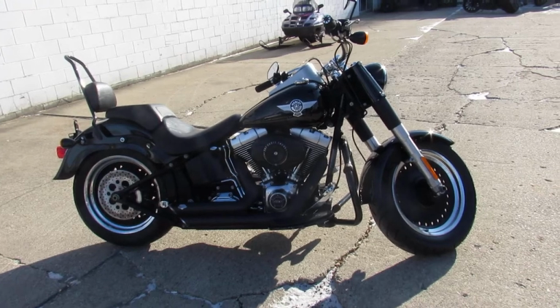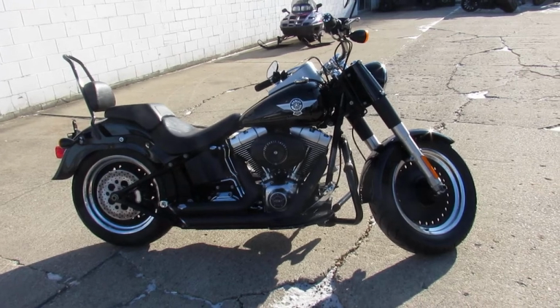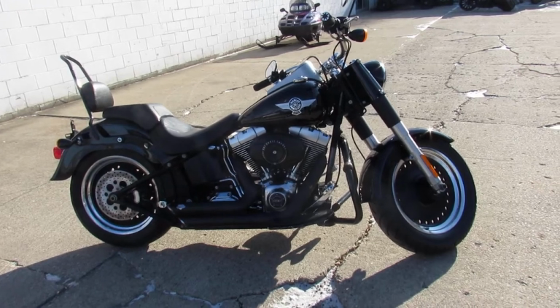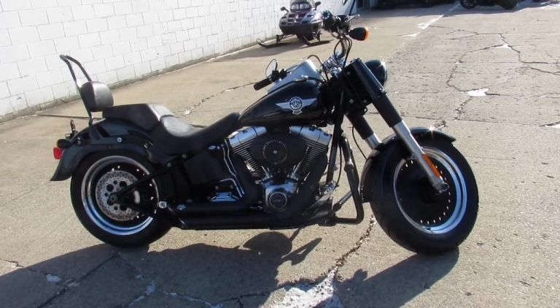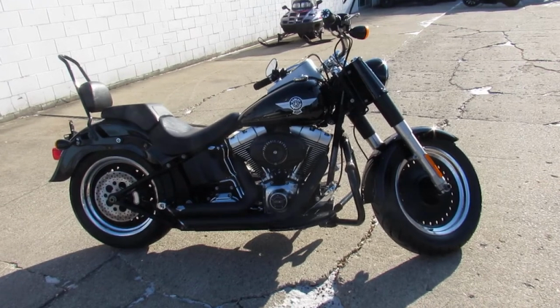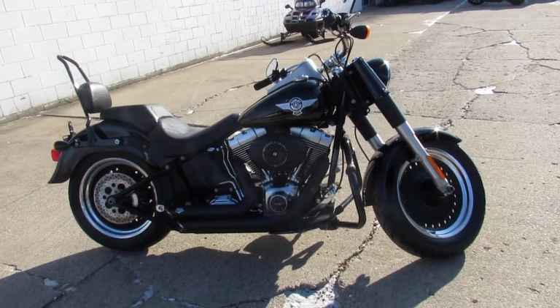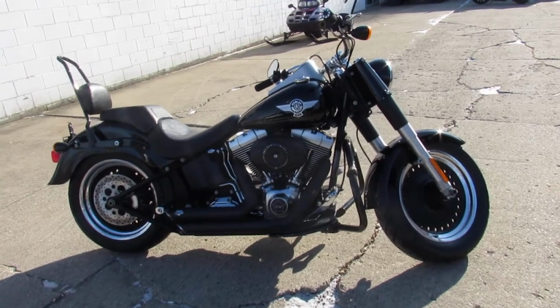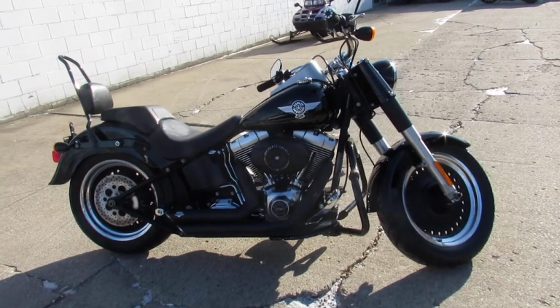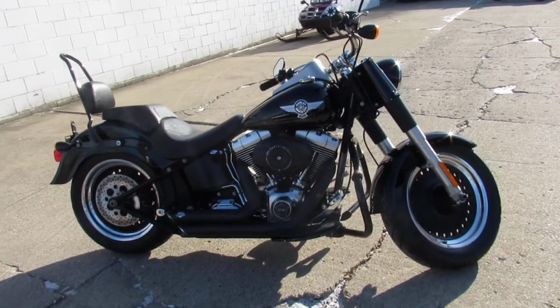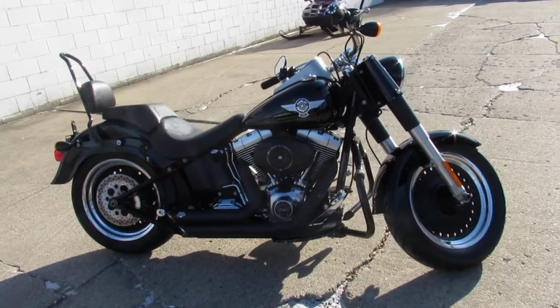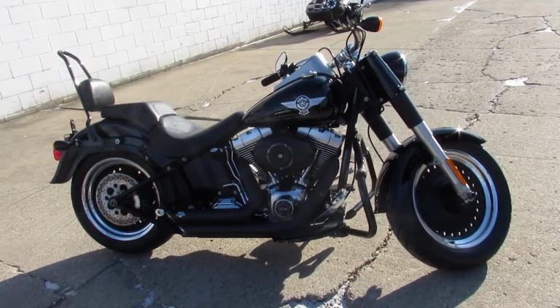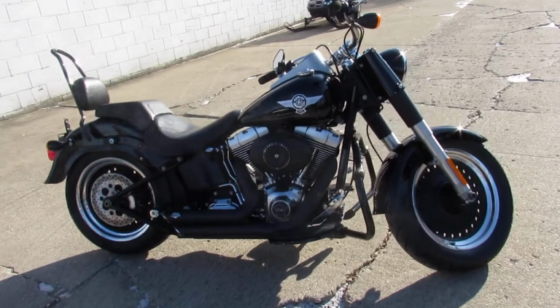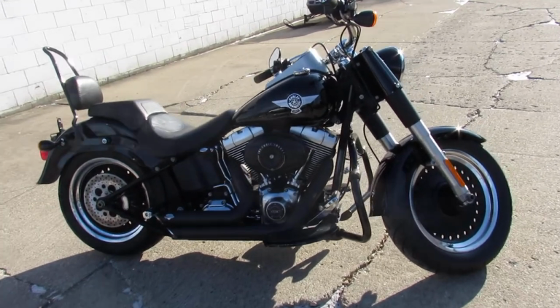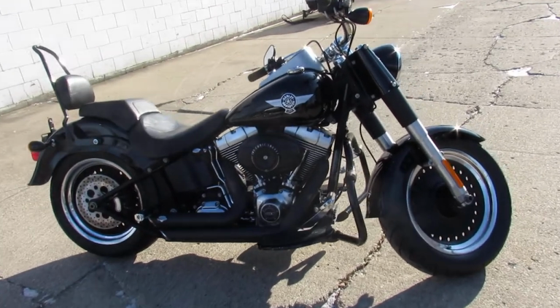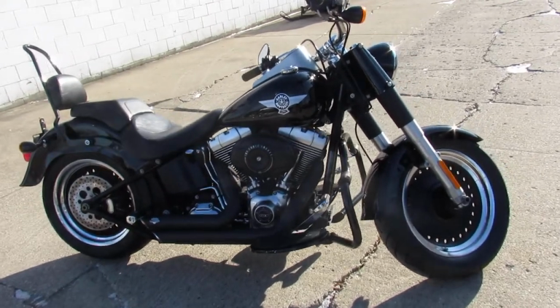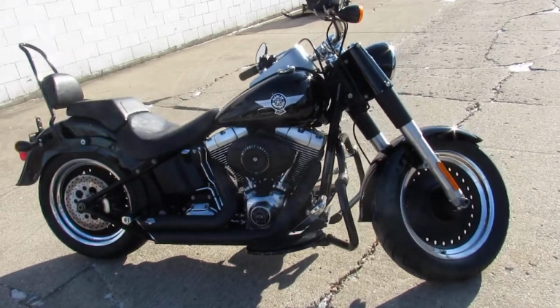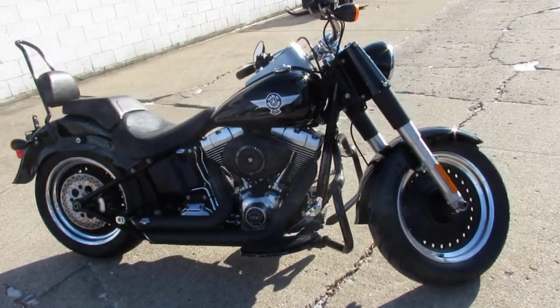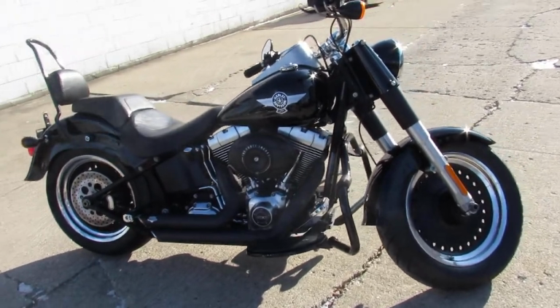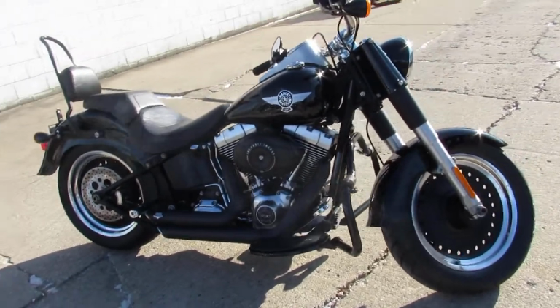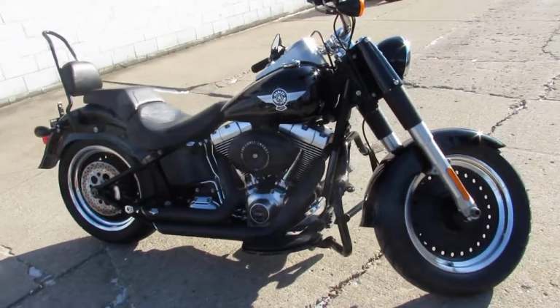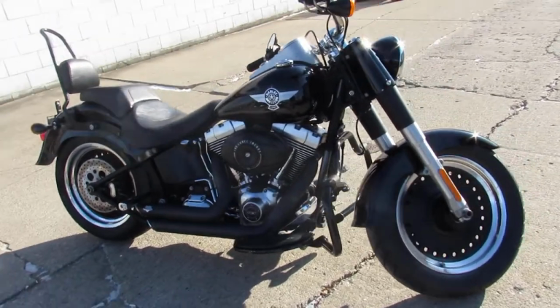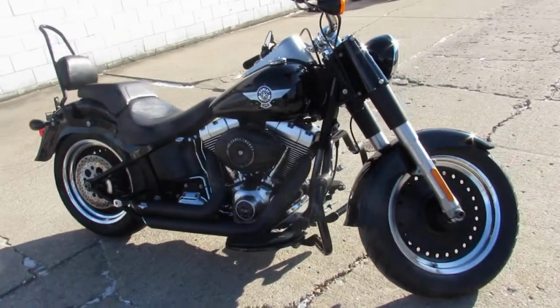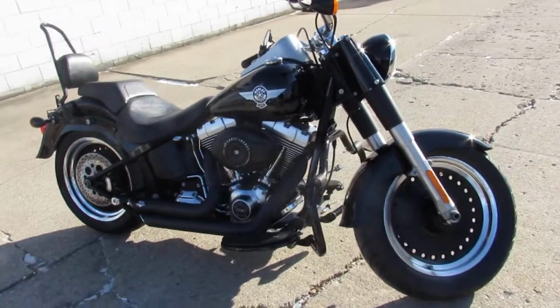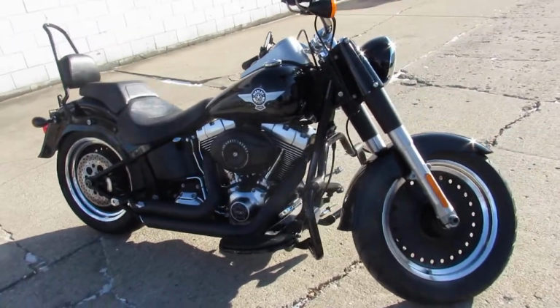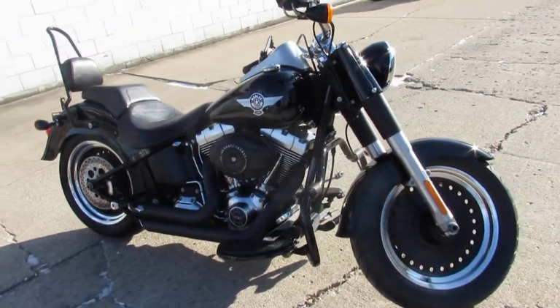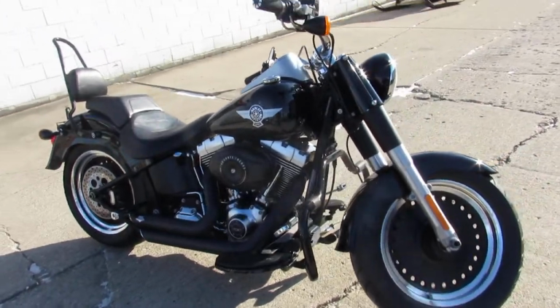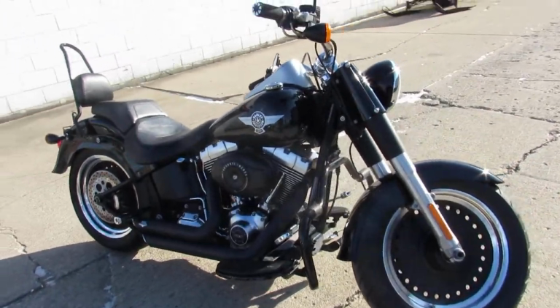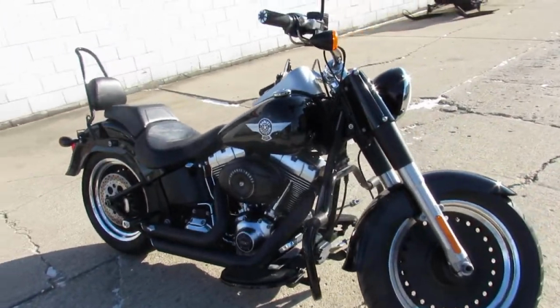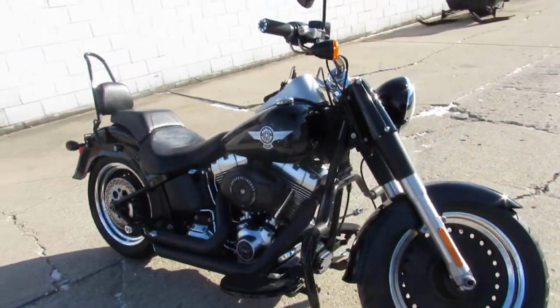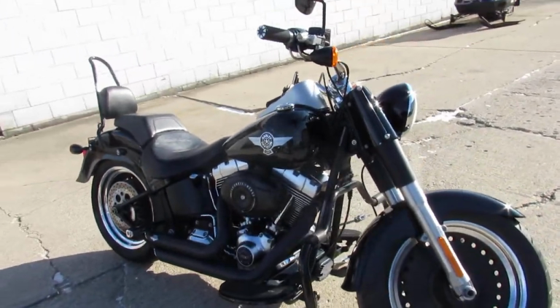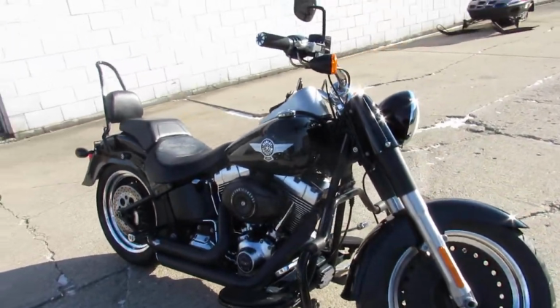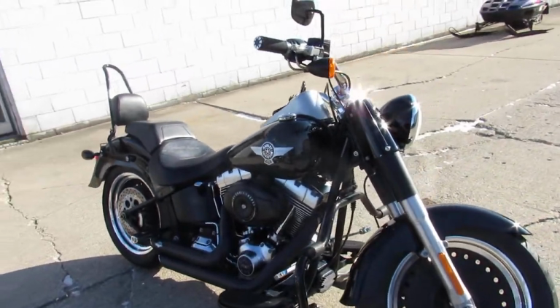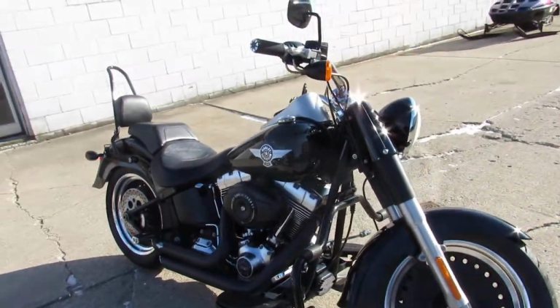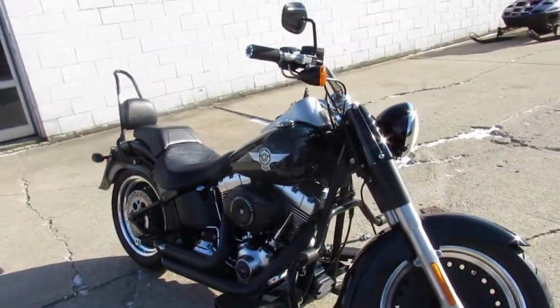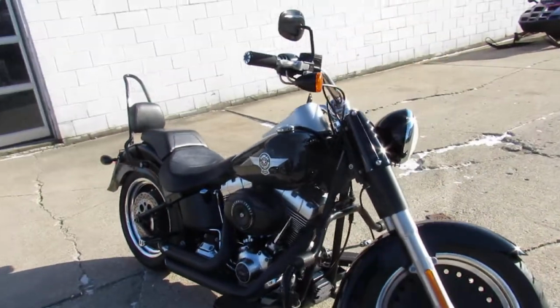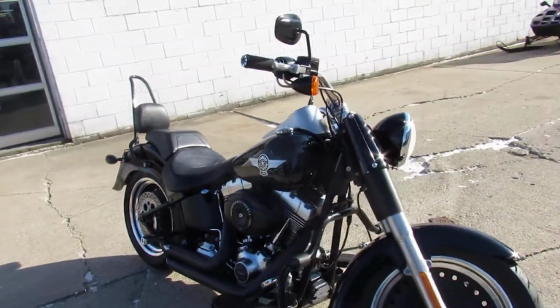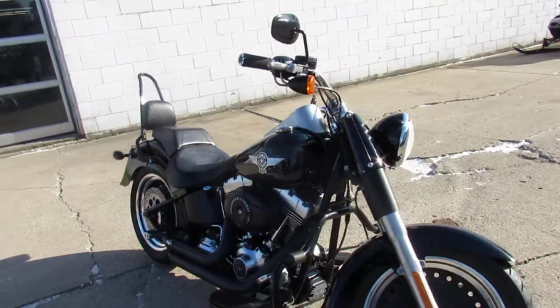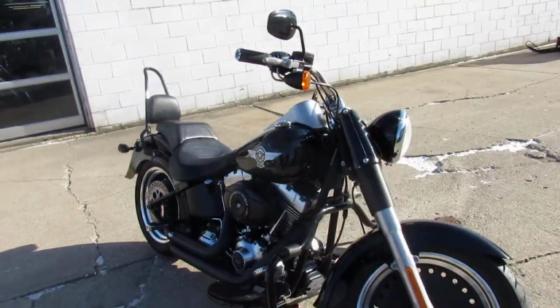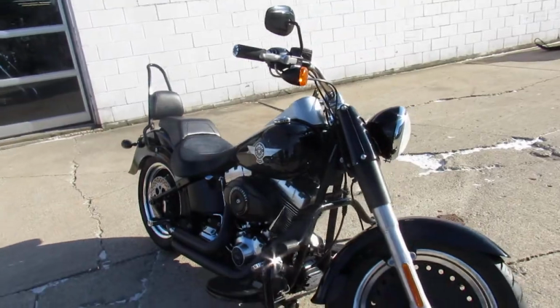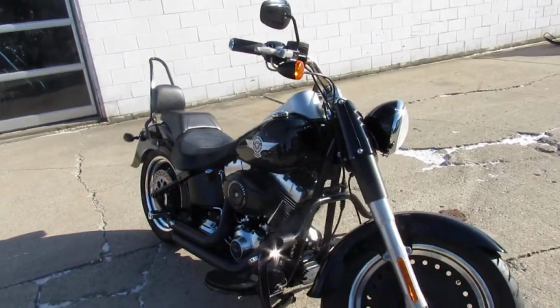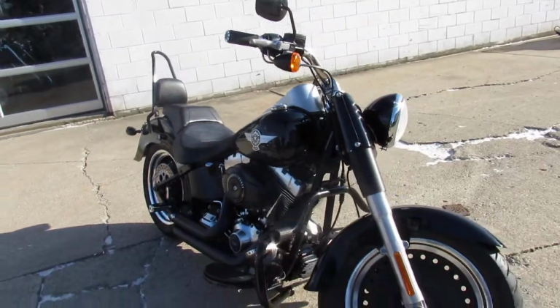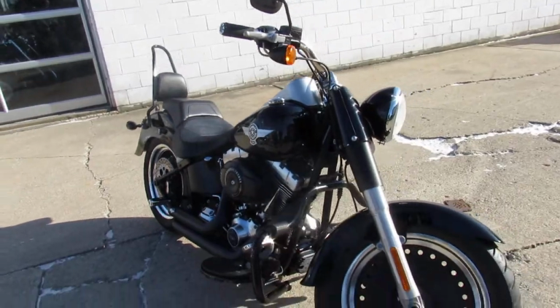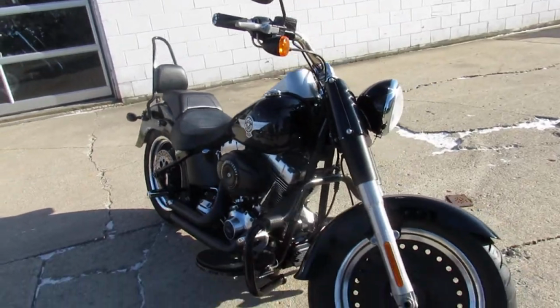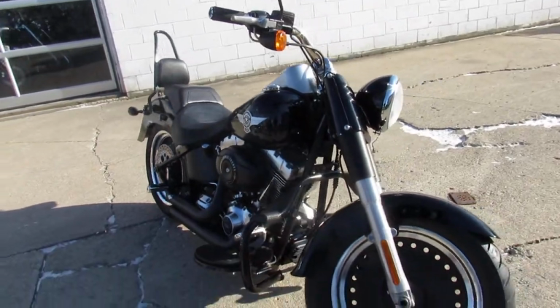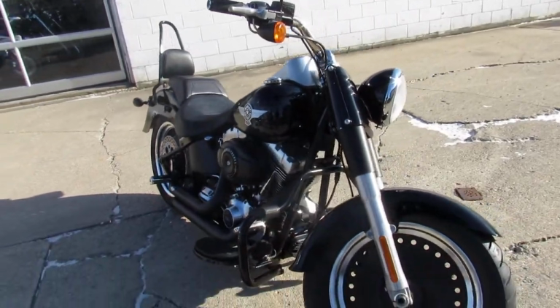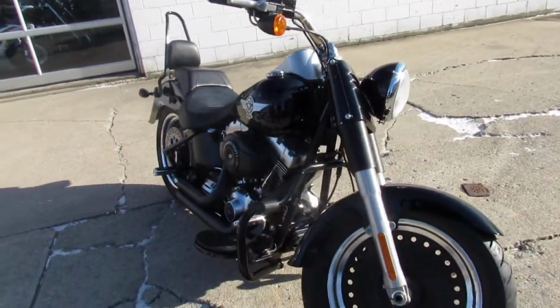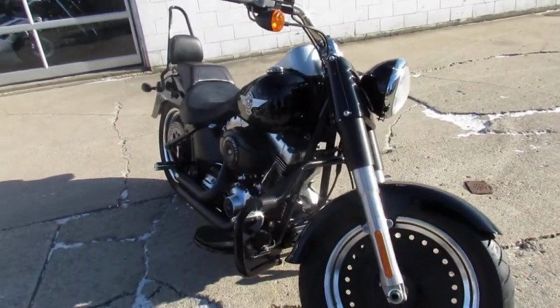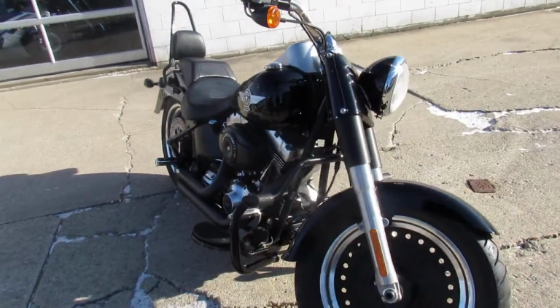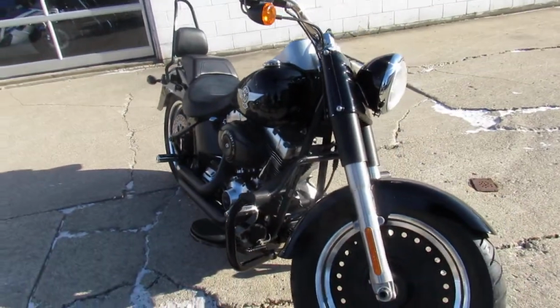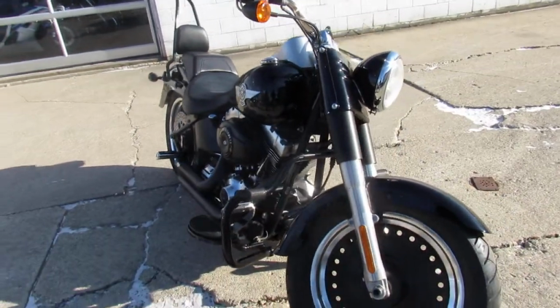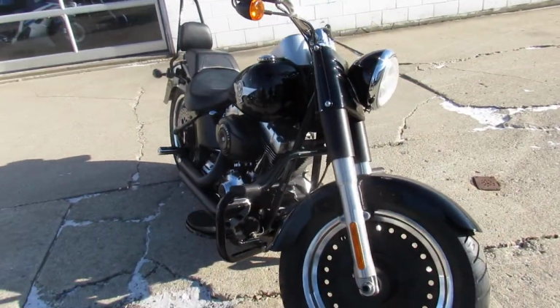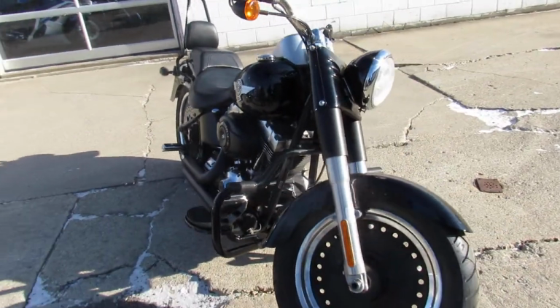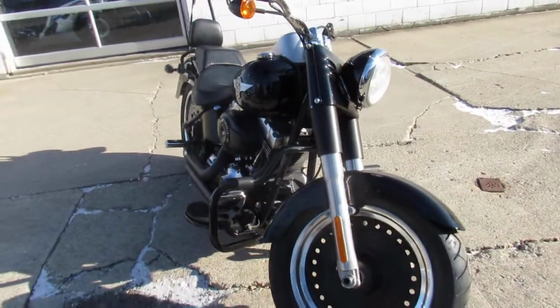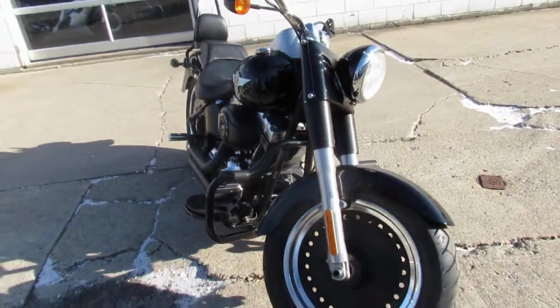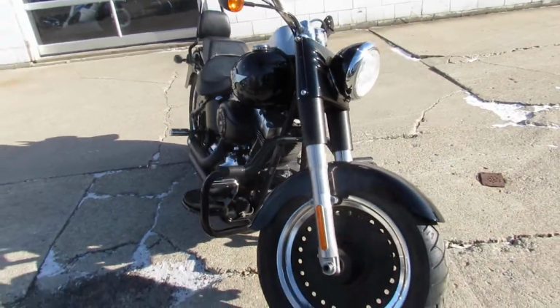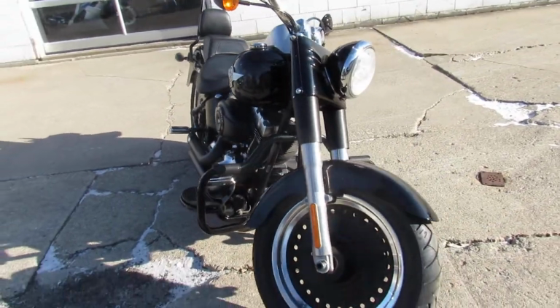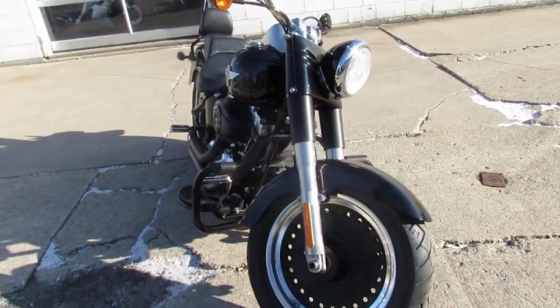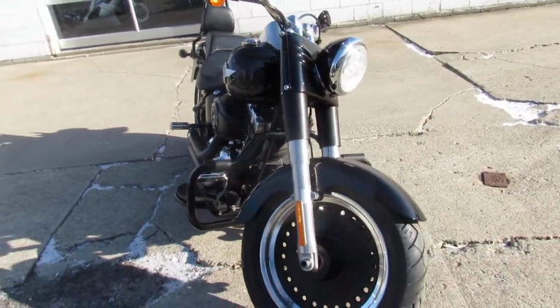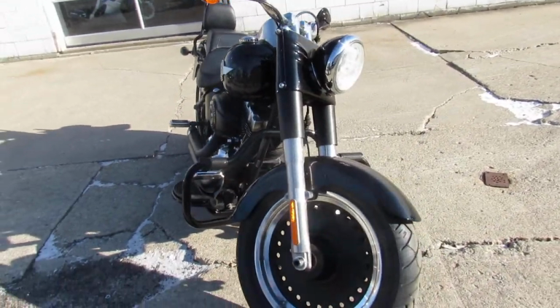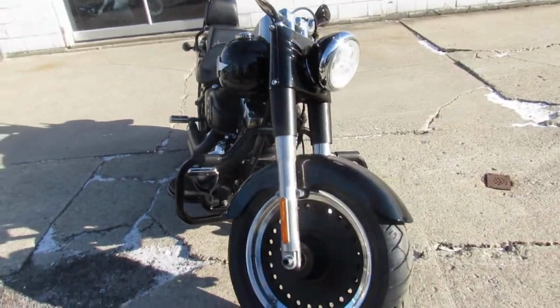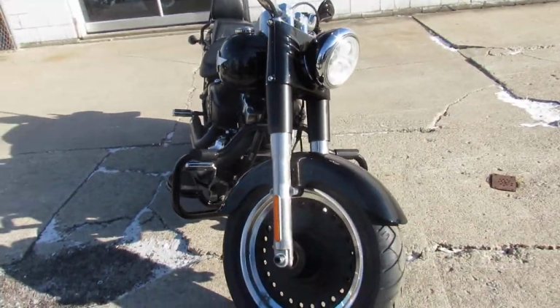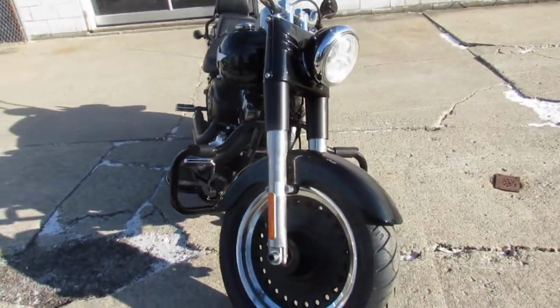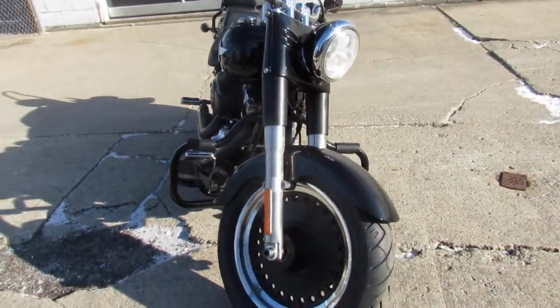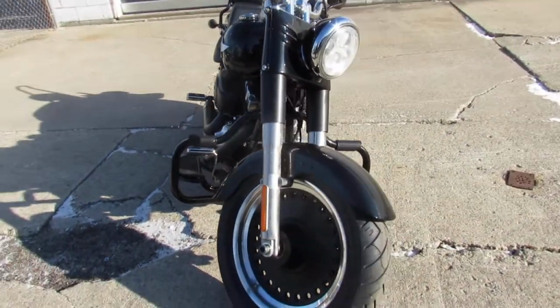Hey guys, ApprovalPowerSports.com here doing some videos on the used Harley-Davidsons — over 400 pre-owned Harley-Davidsons in stock.